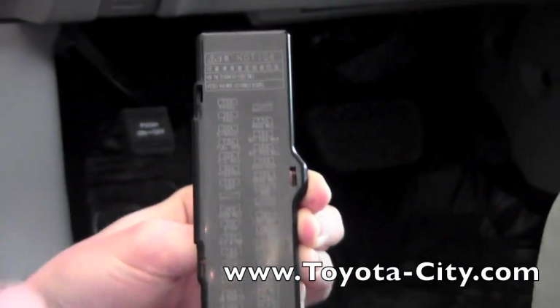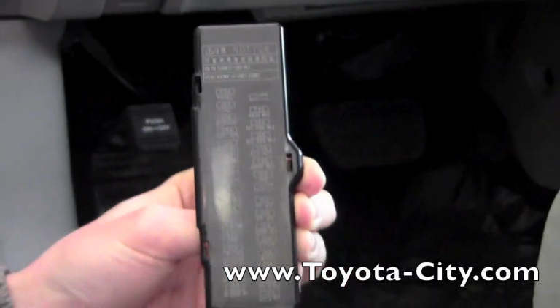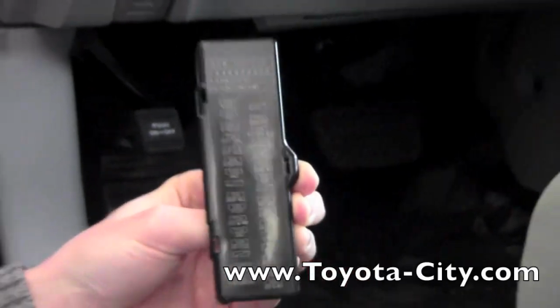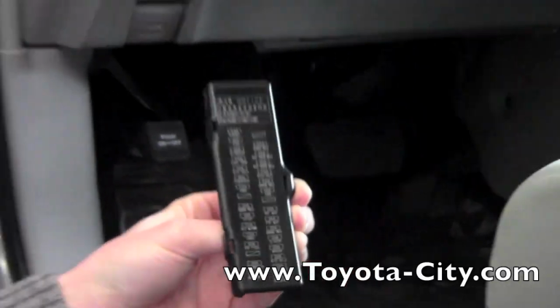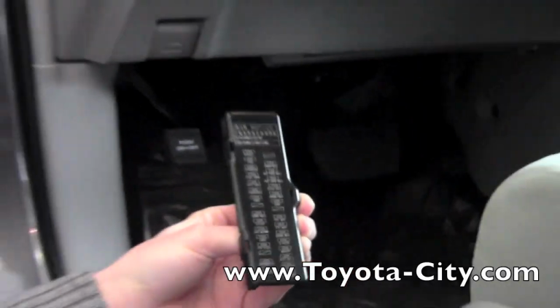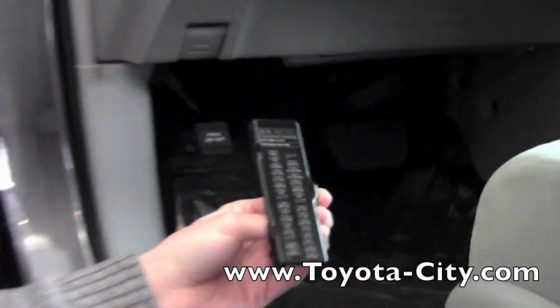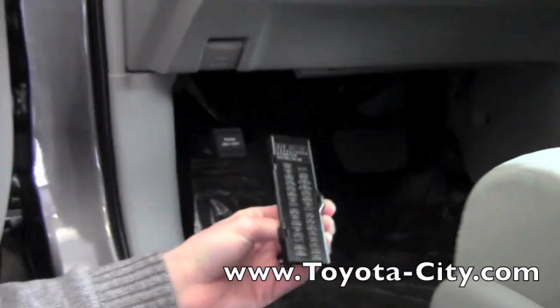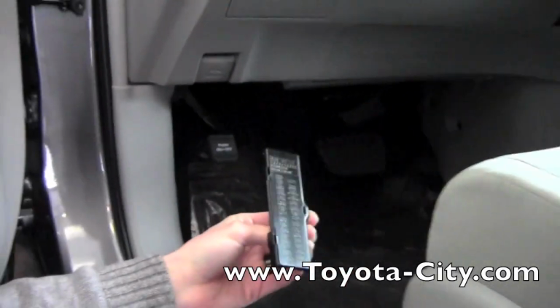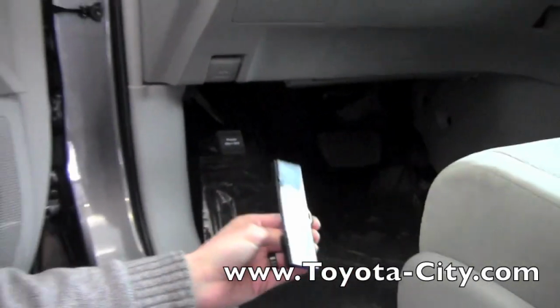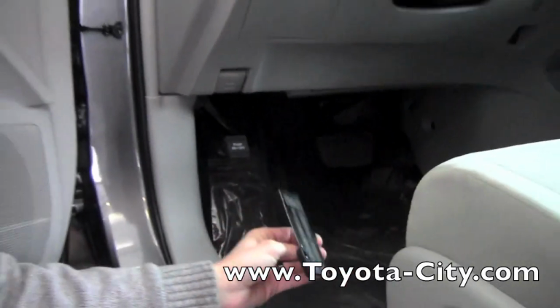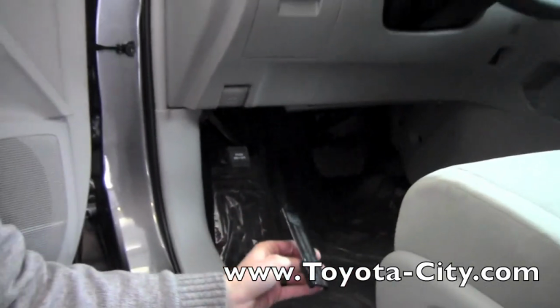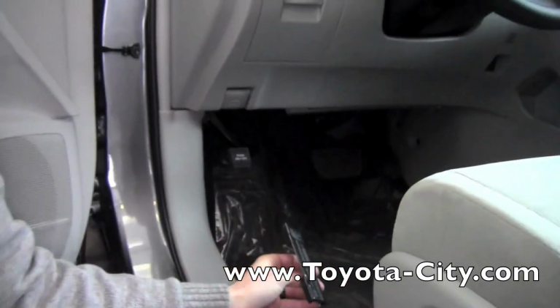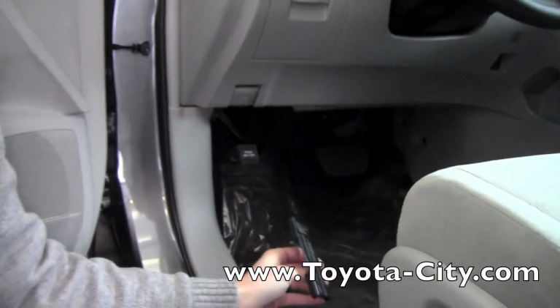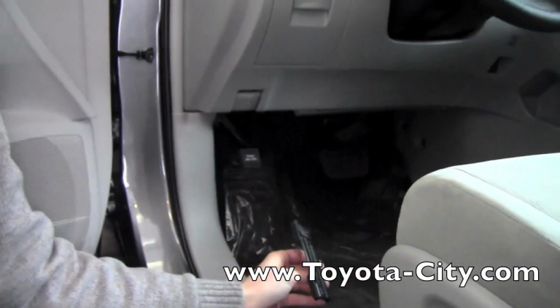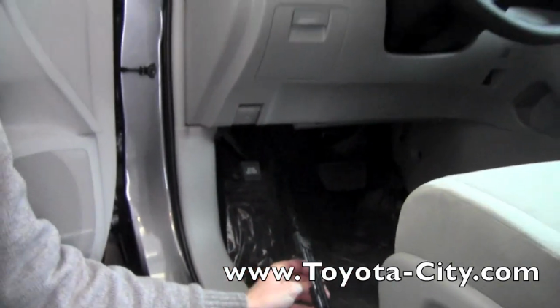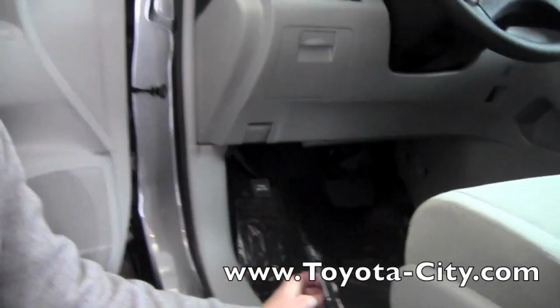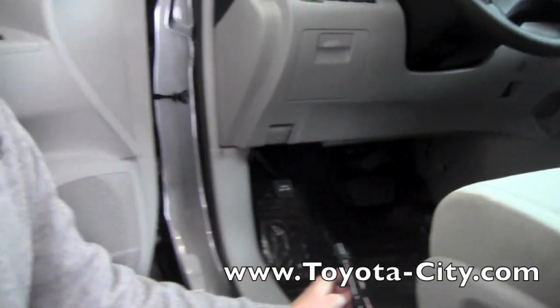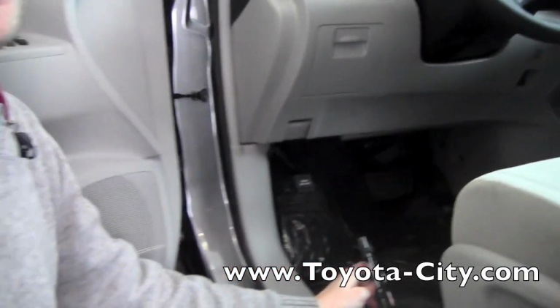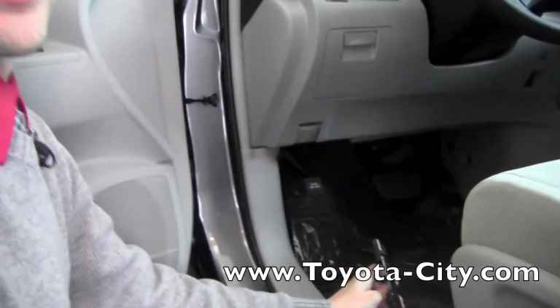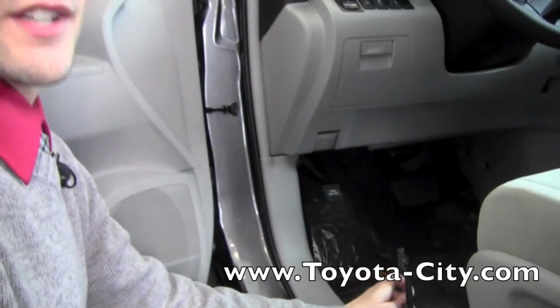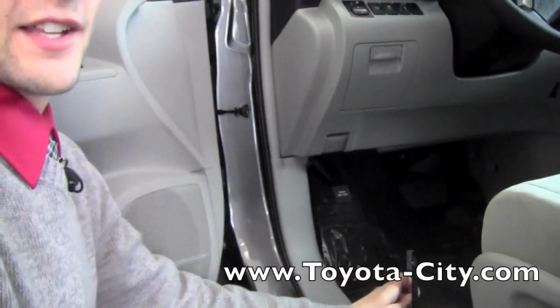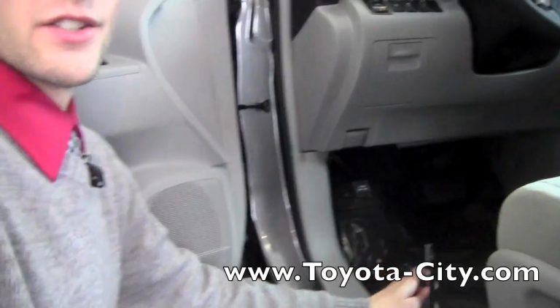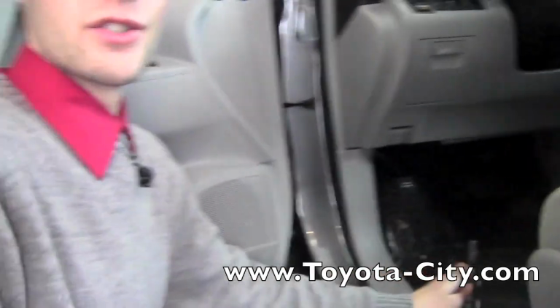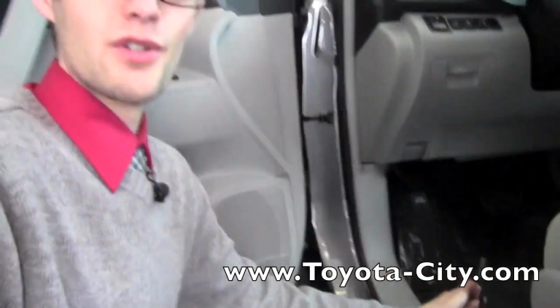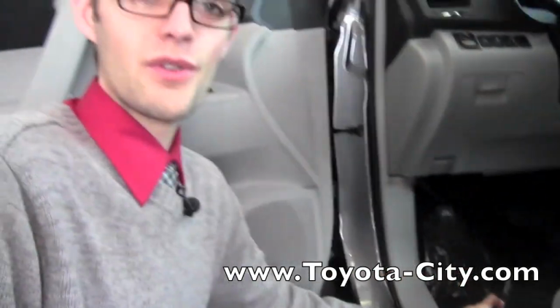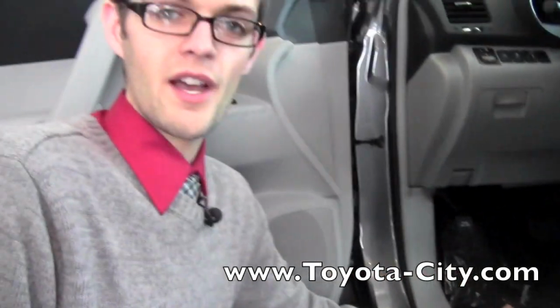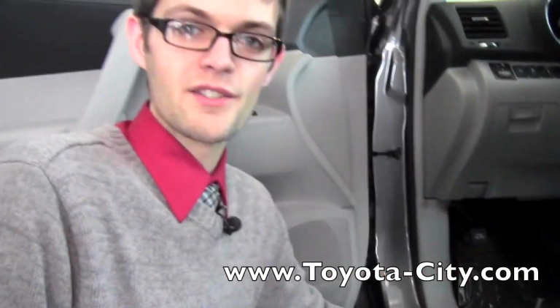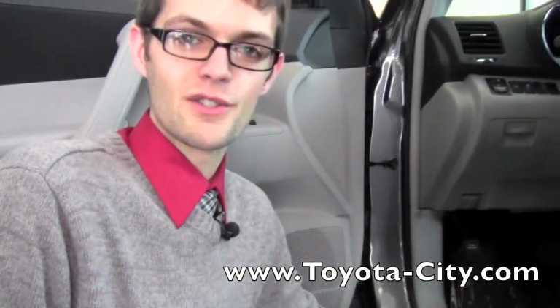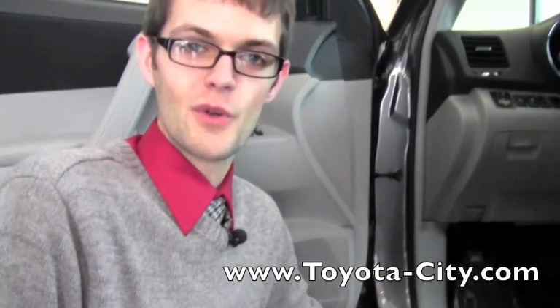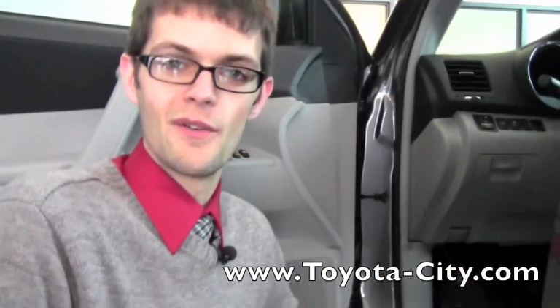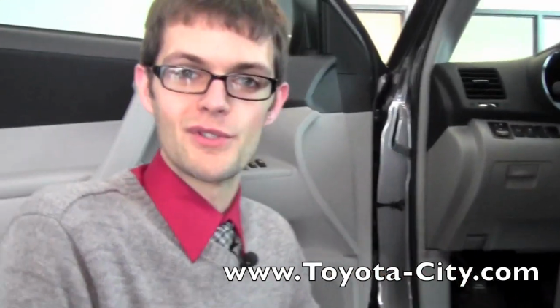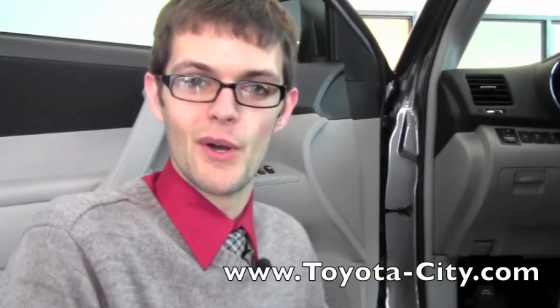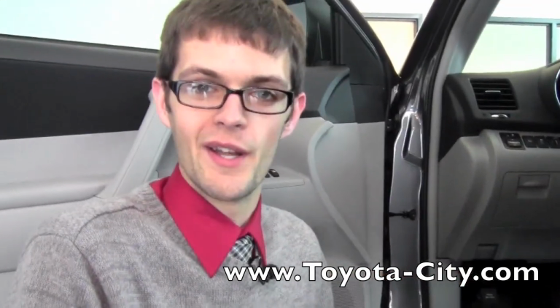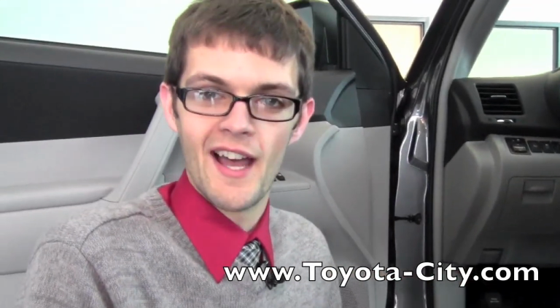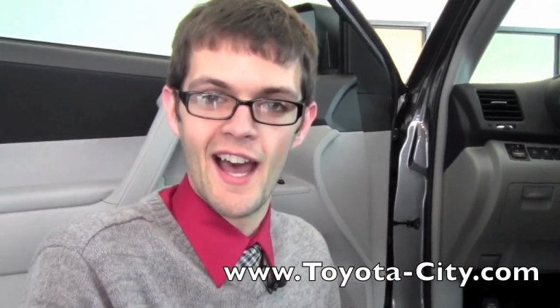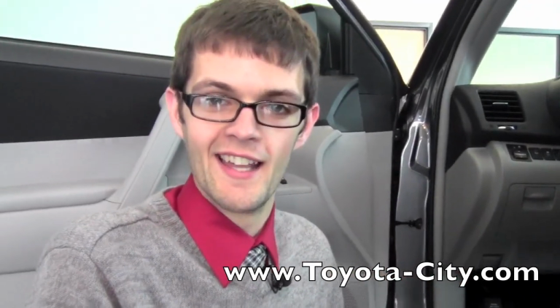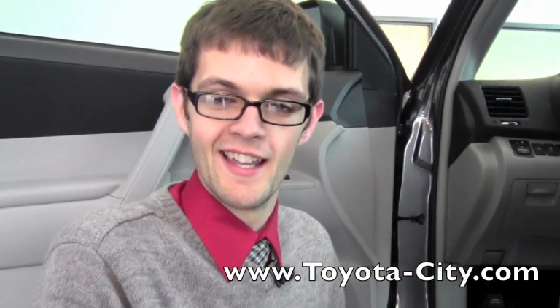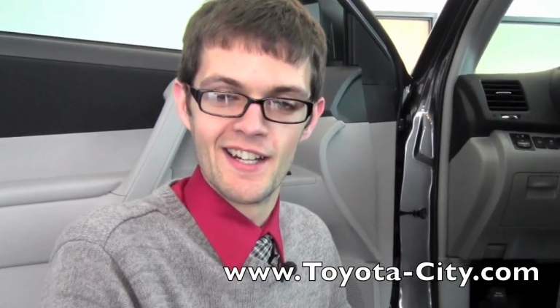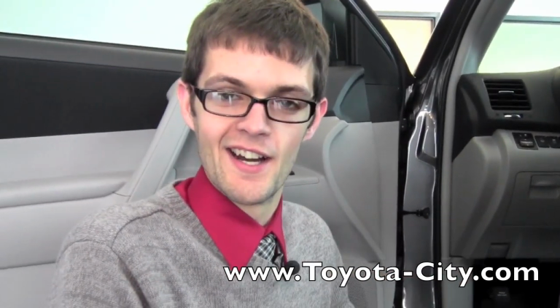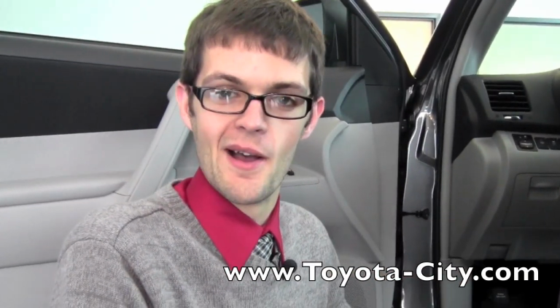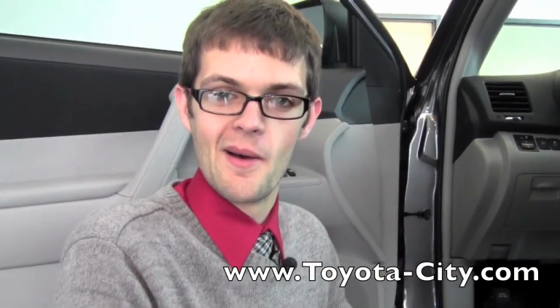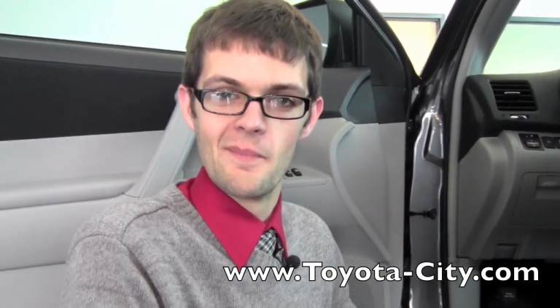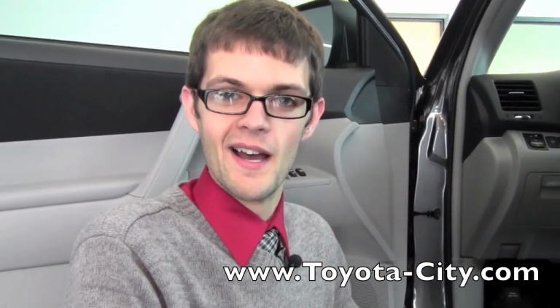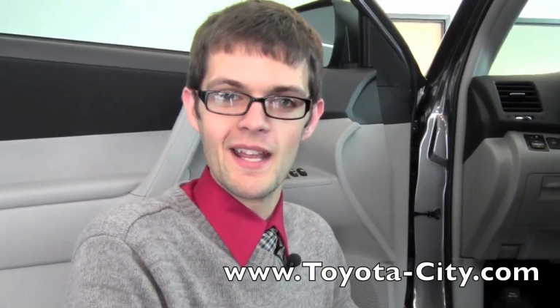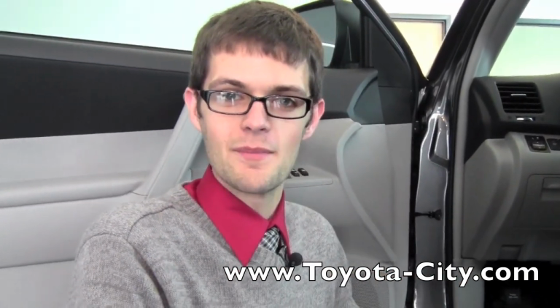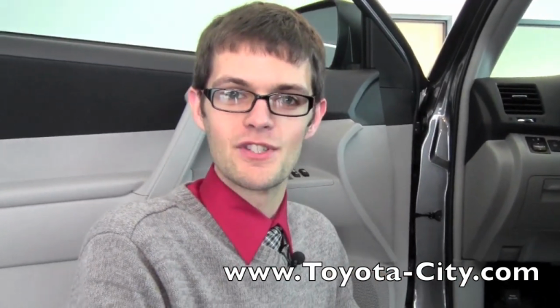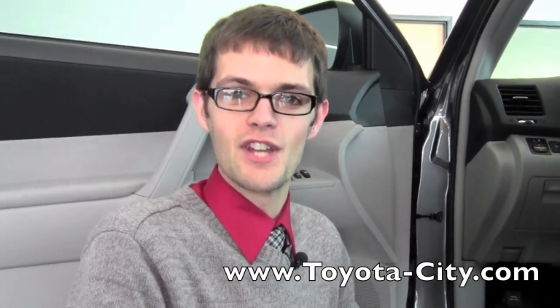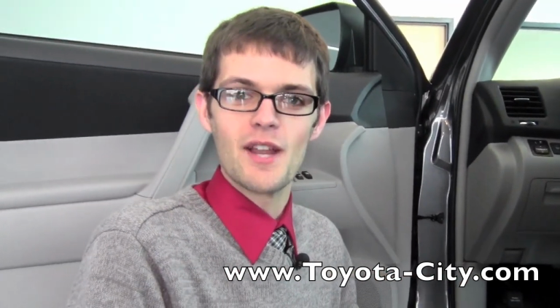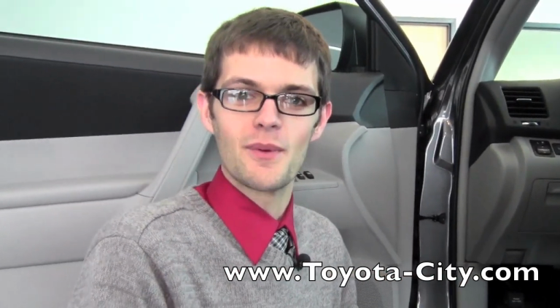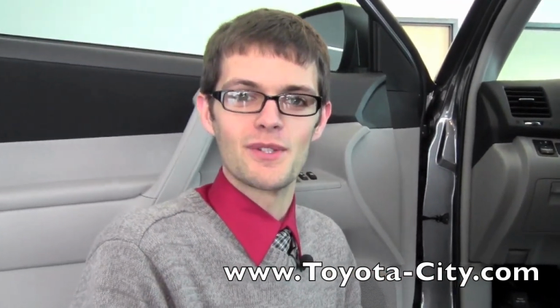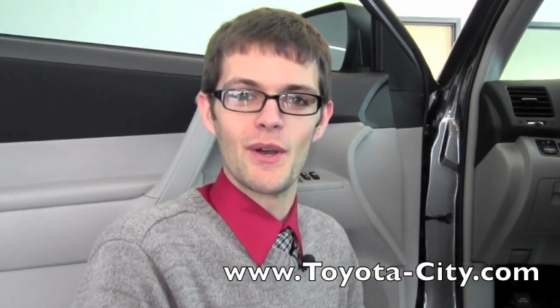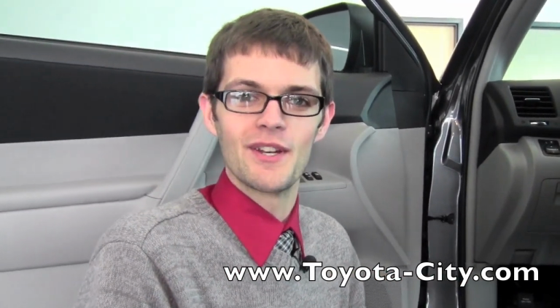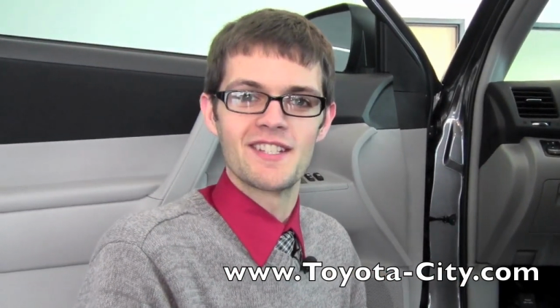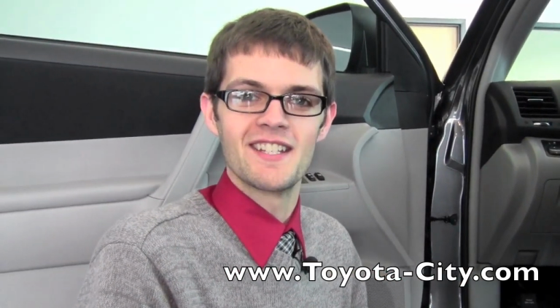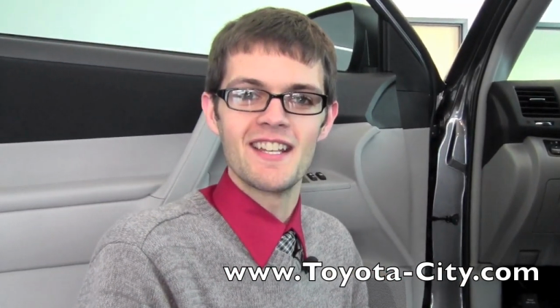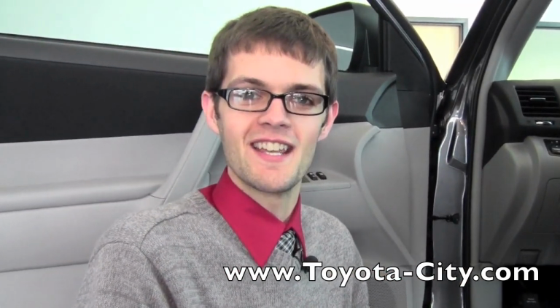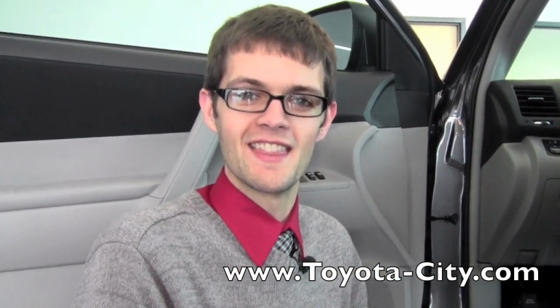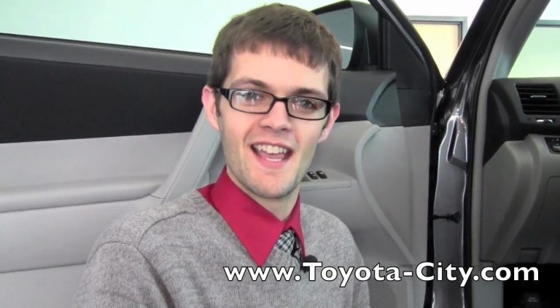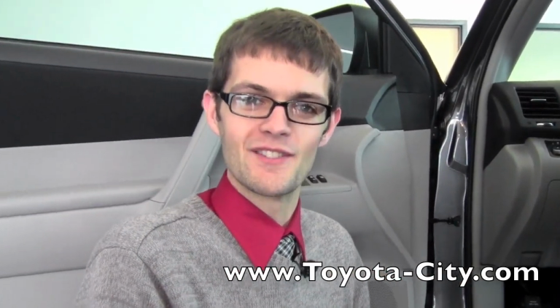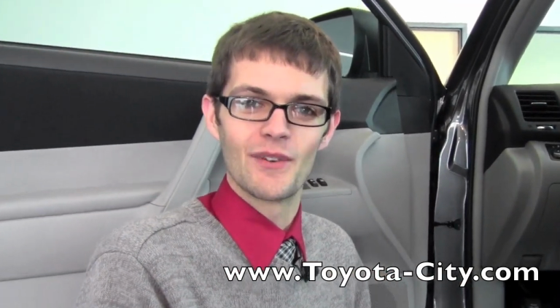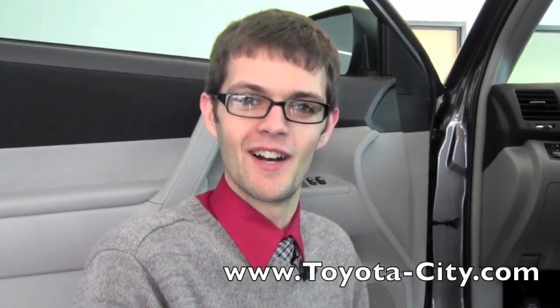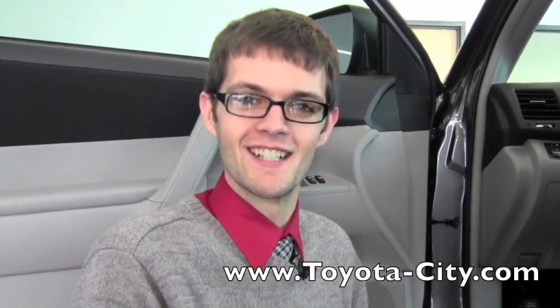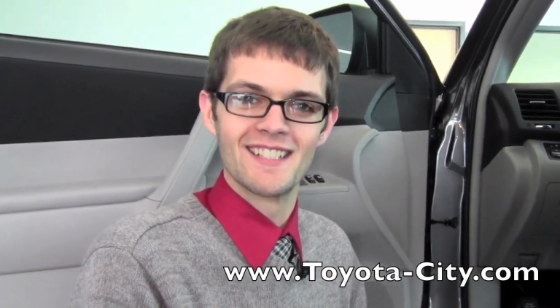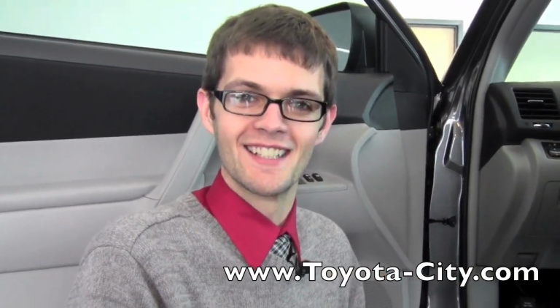So this is how you locate the fuses on this 2012 Toyota Highlander. My name is Jake with Toyota City, and thanks for watching.